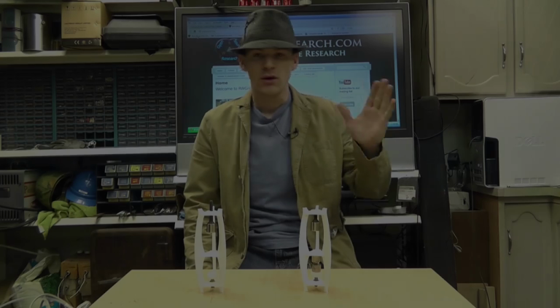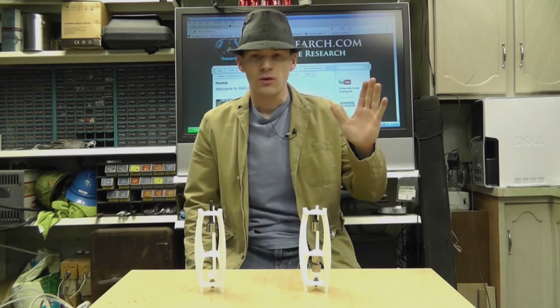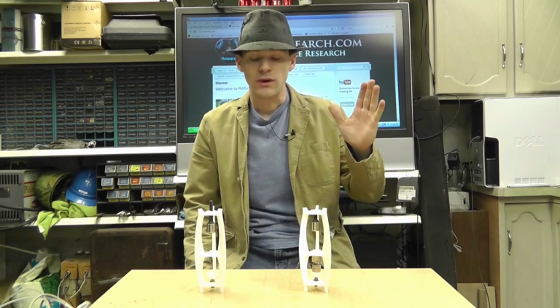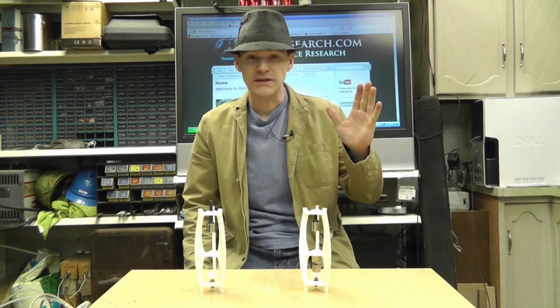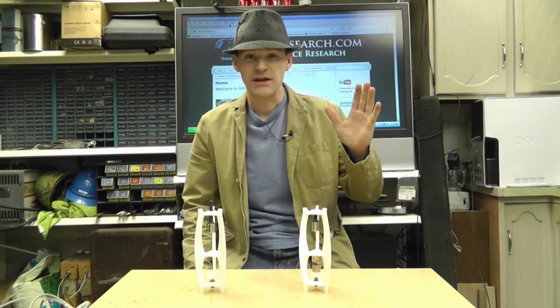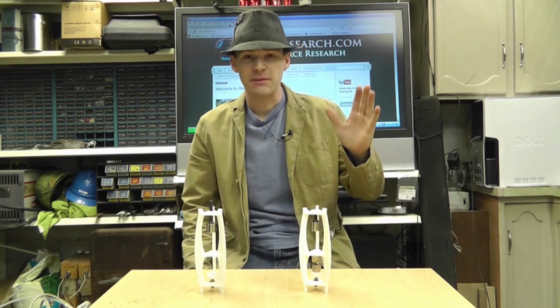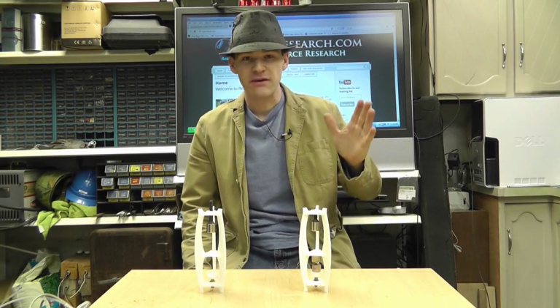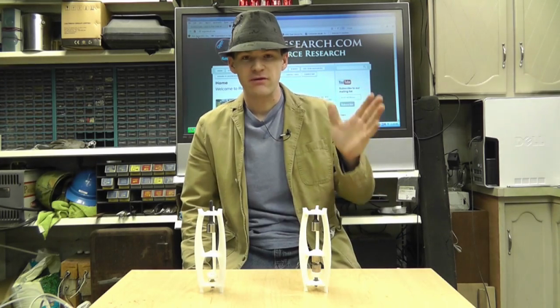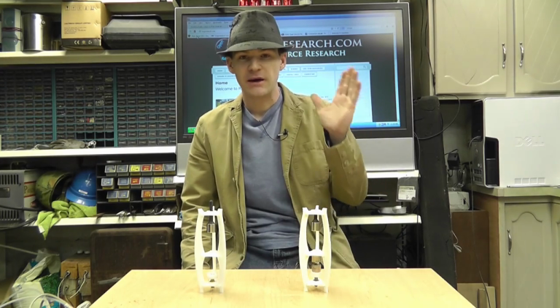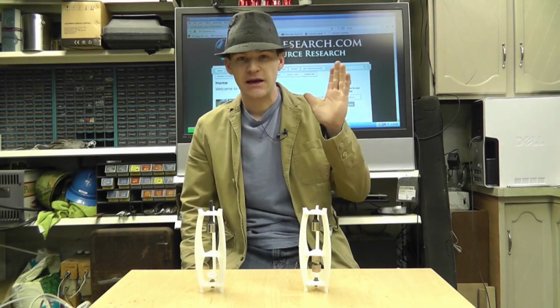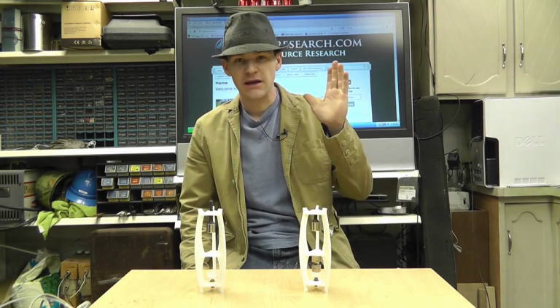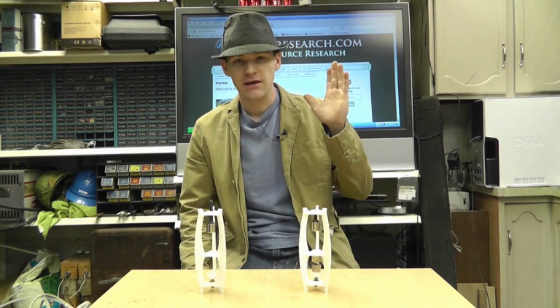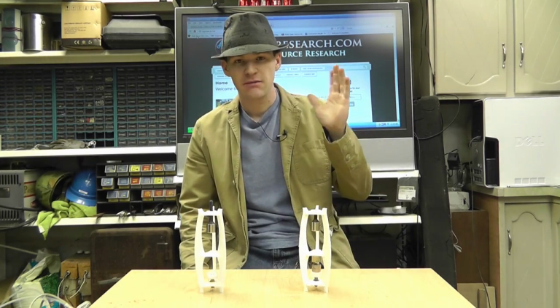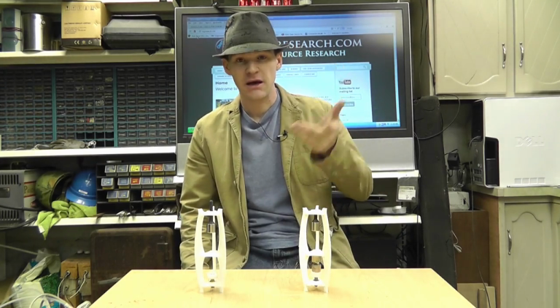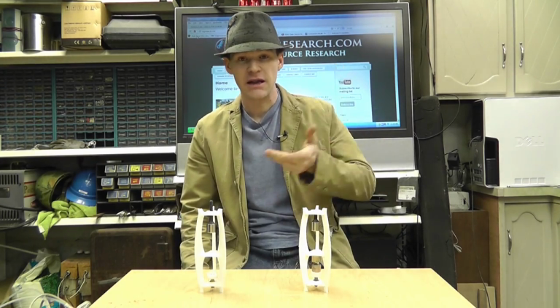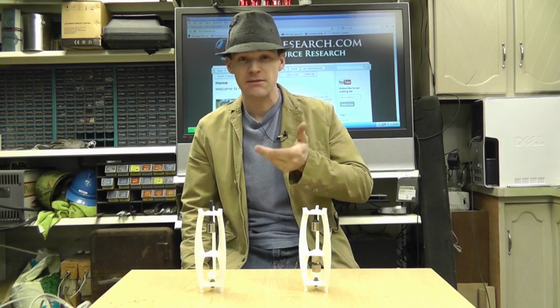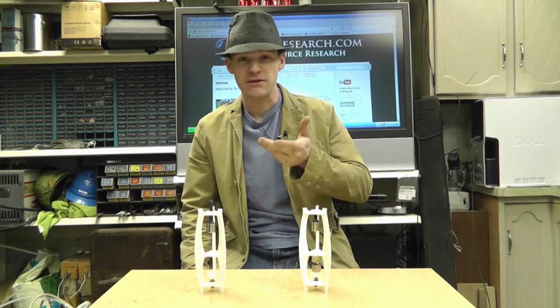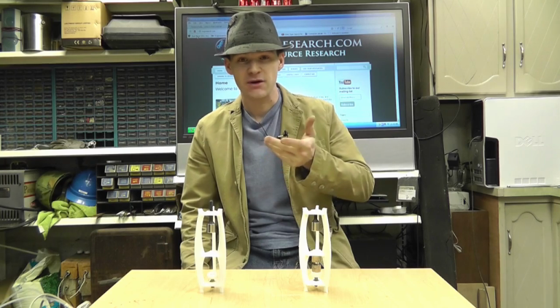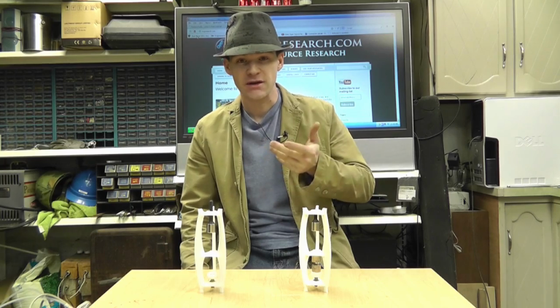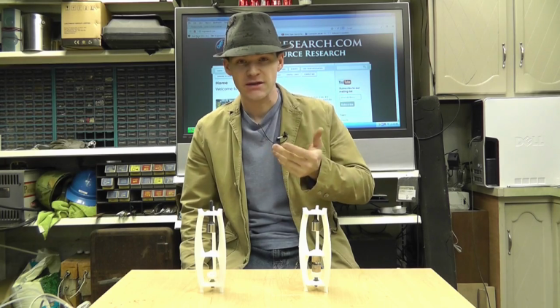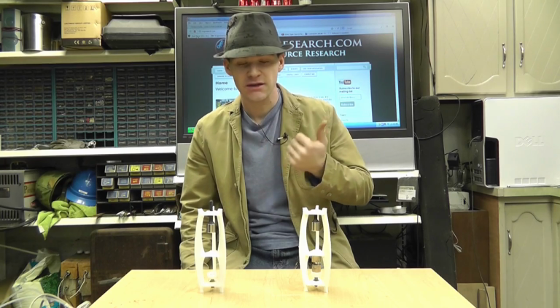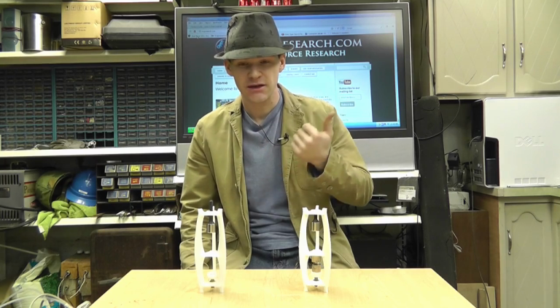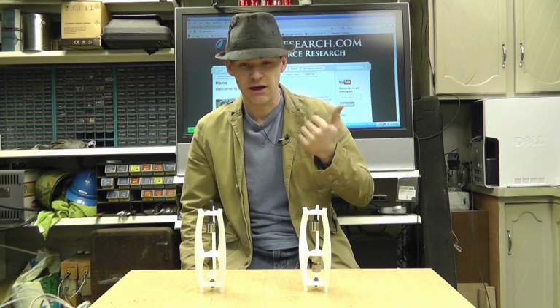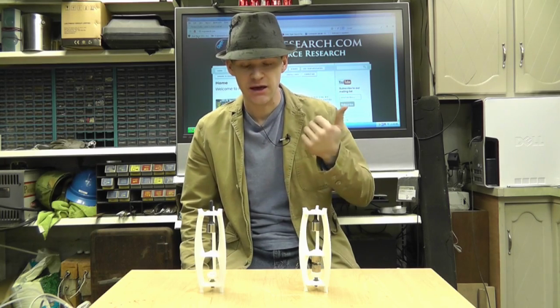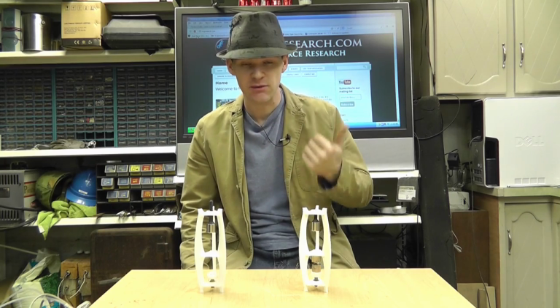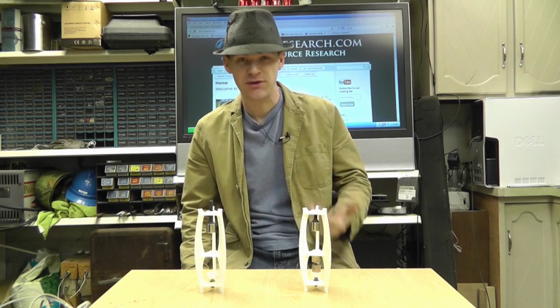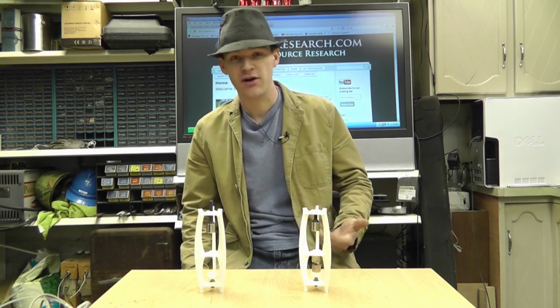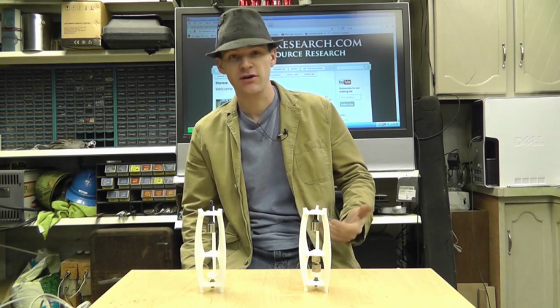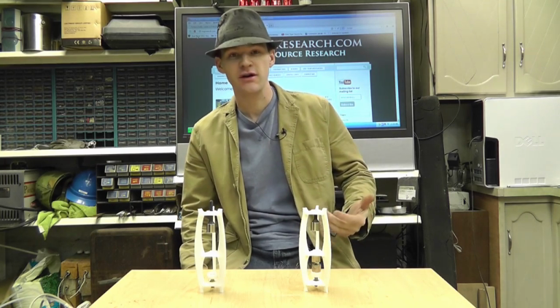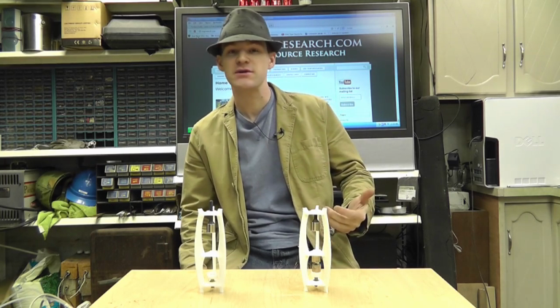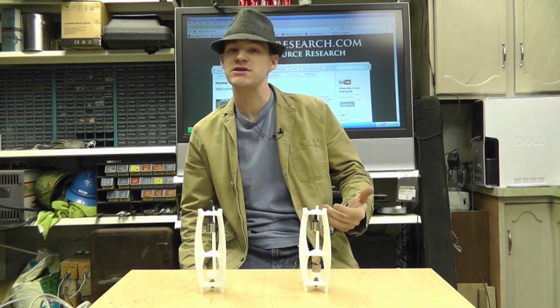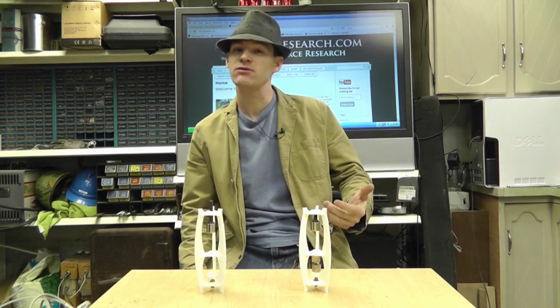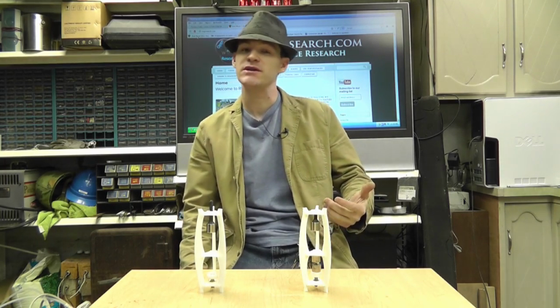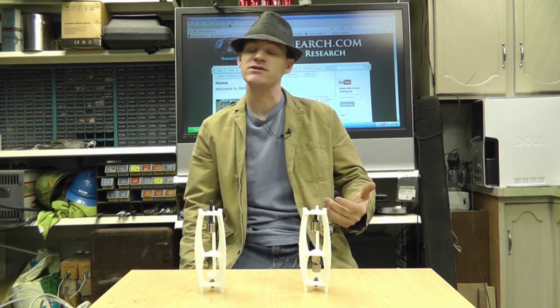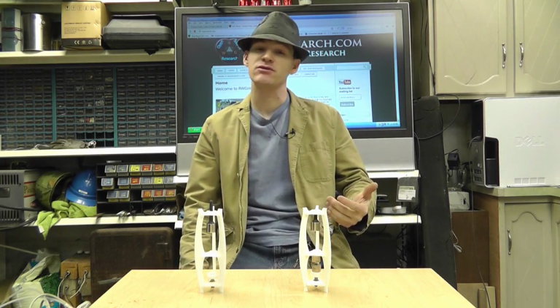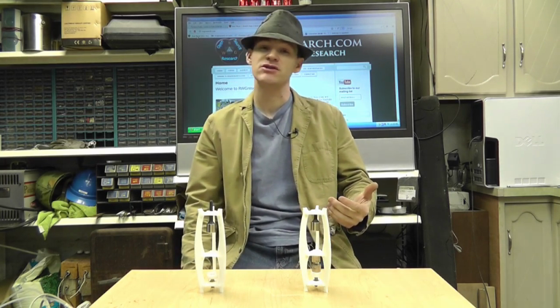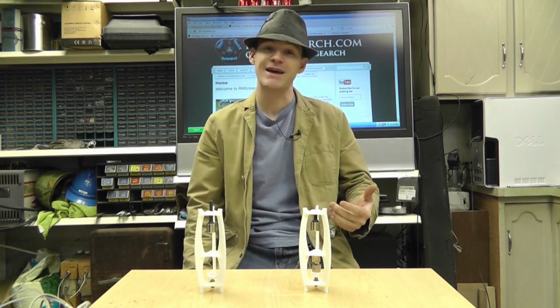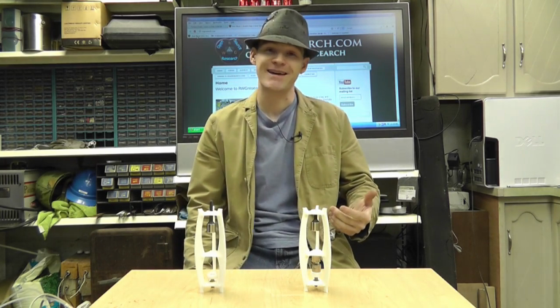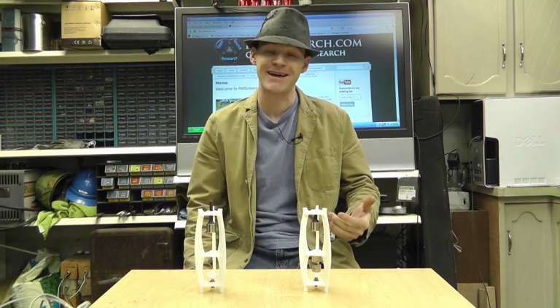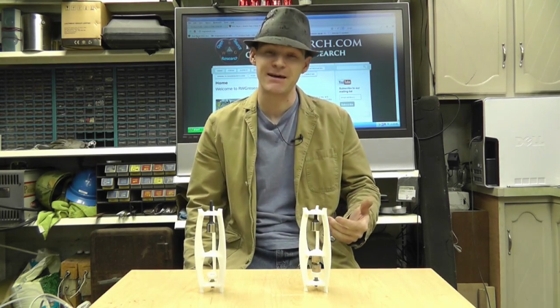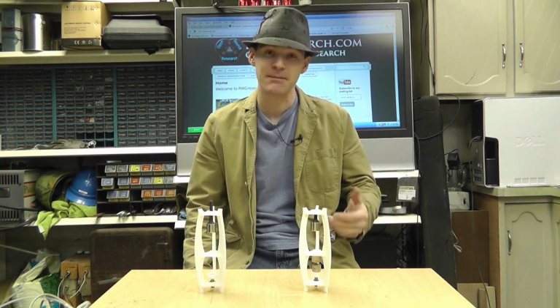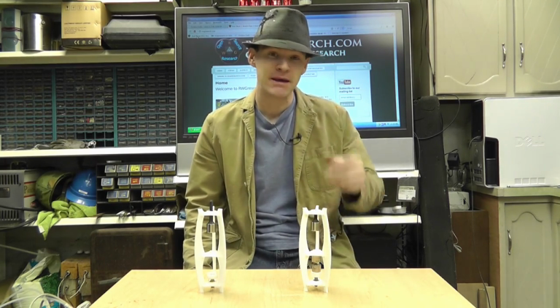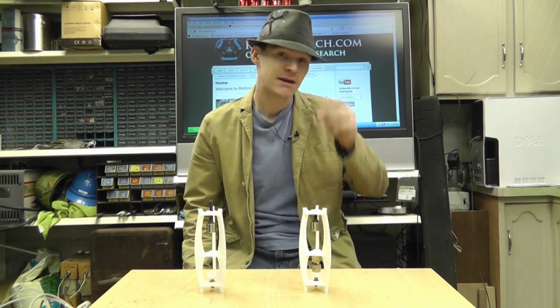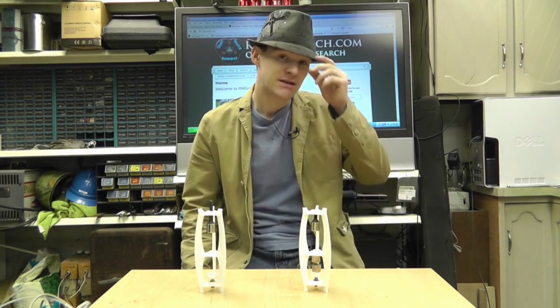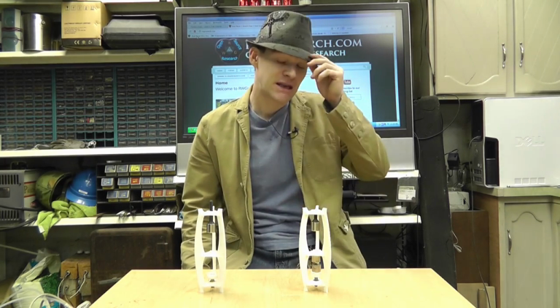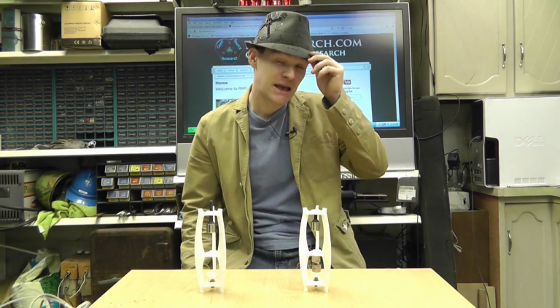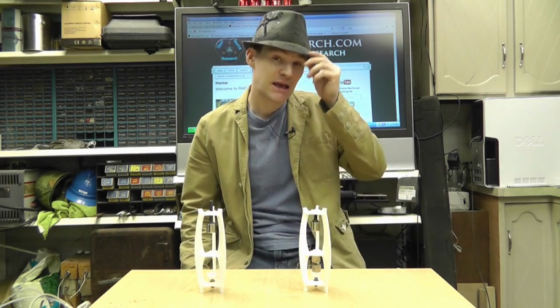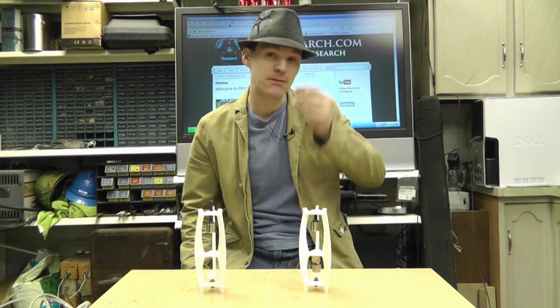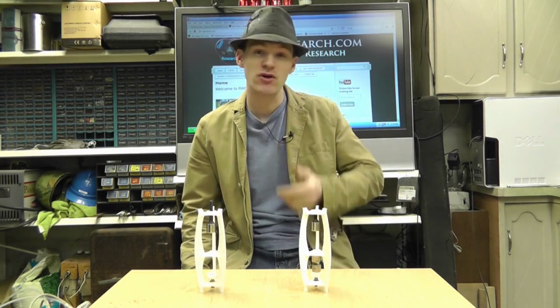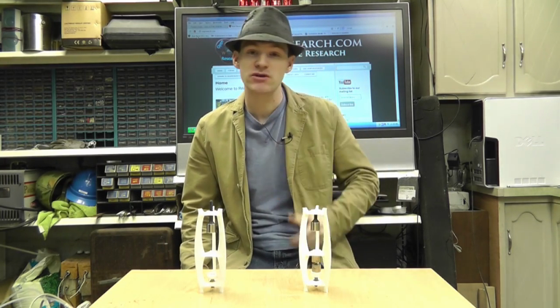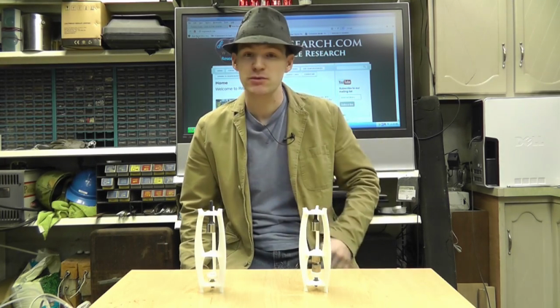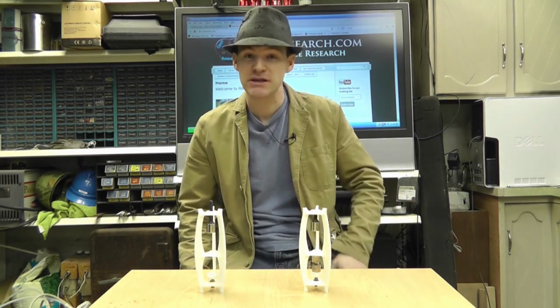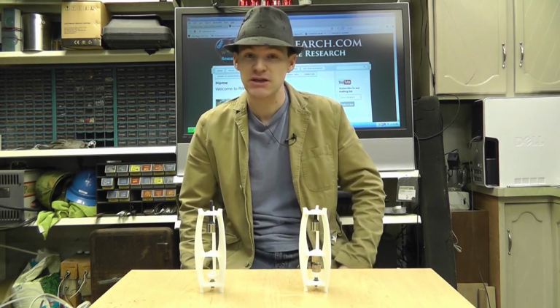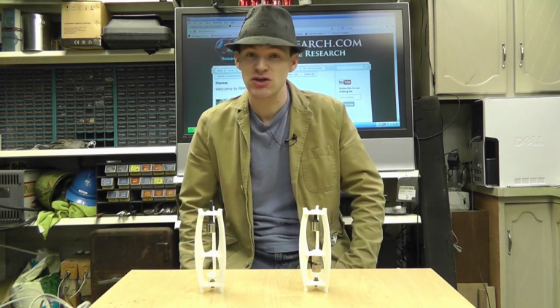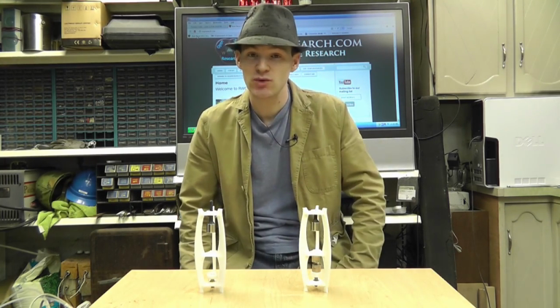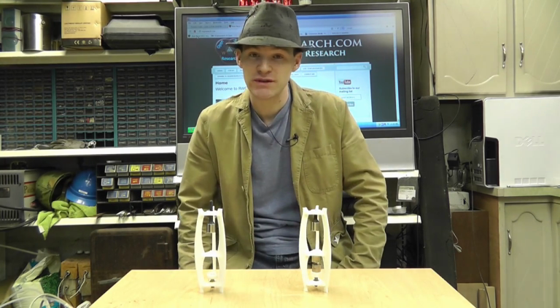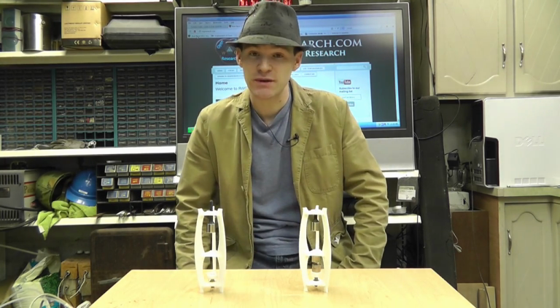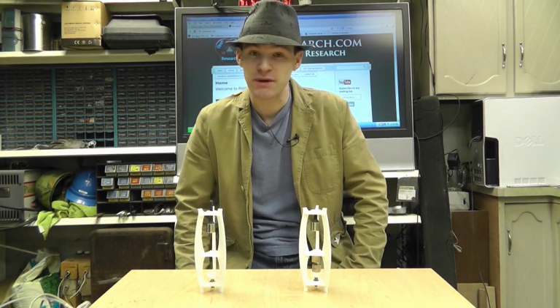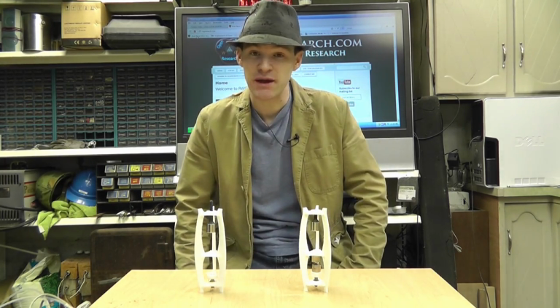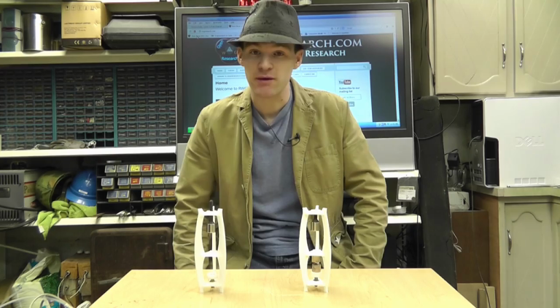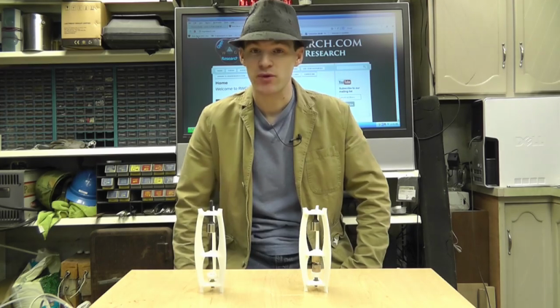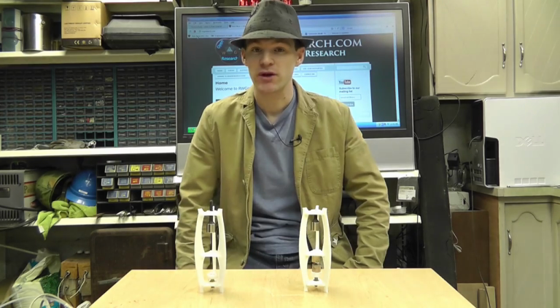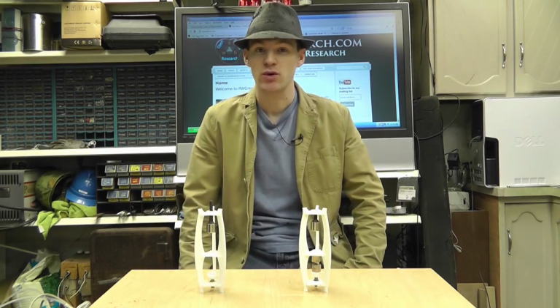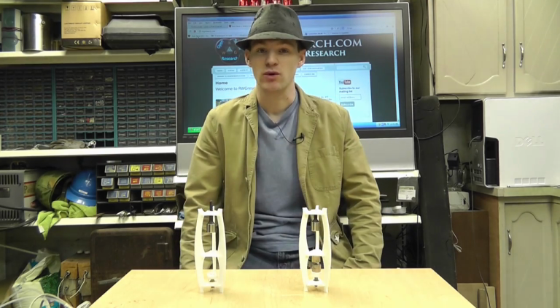What's up everybody? My name is Russ. I am with RWGresearch.com. Today I'm going to present you with something pretty cool.